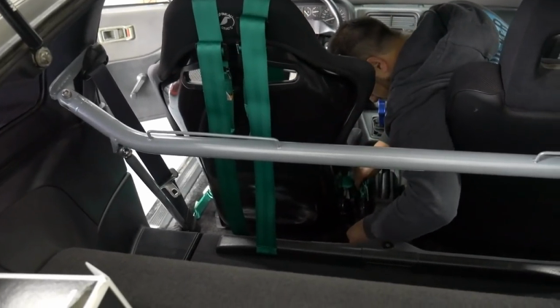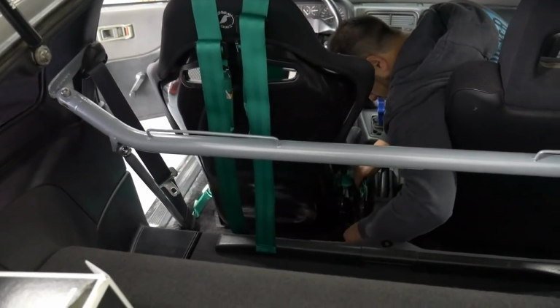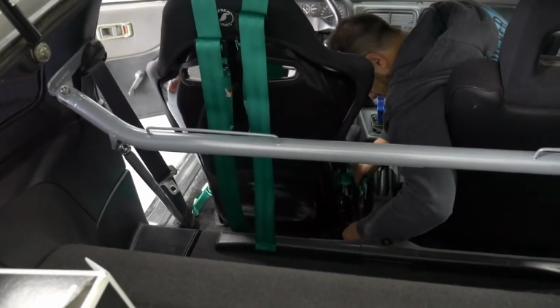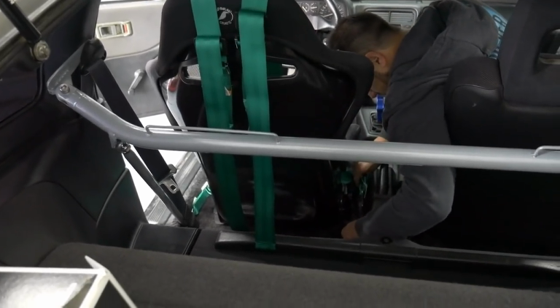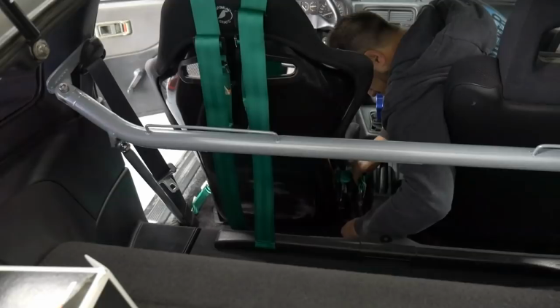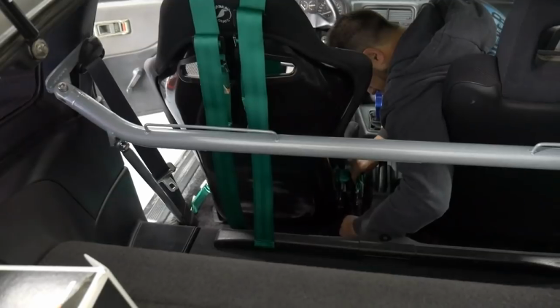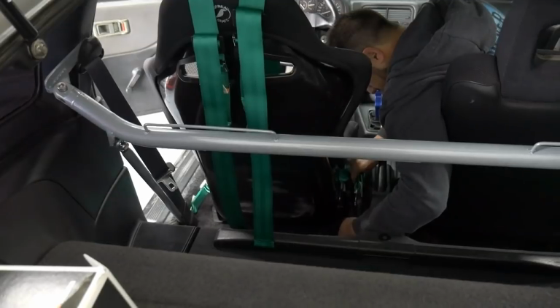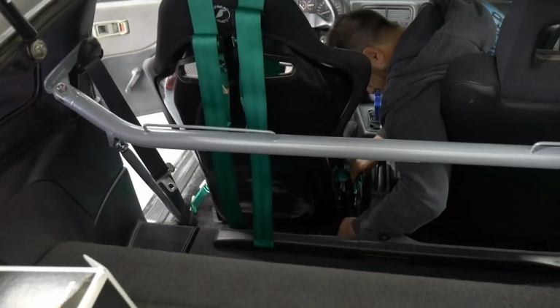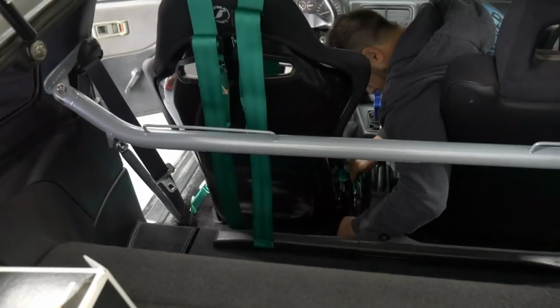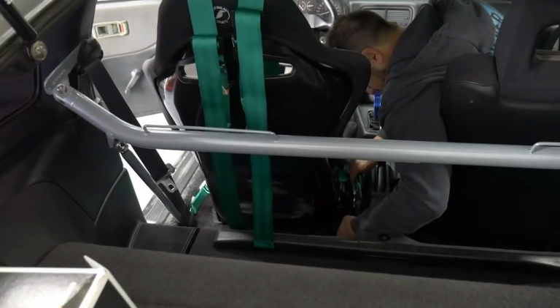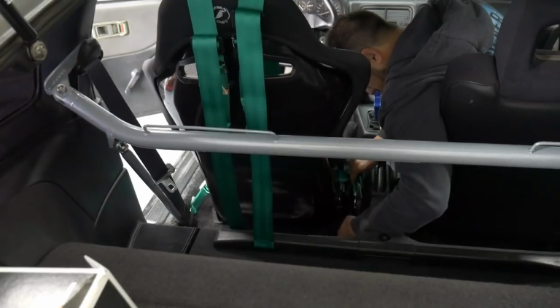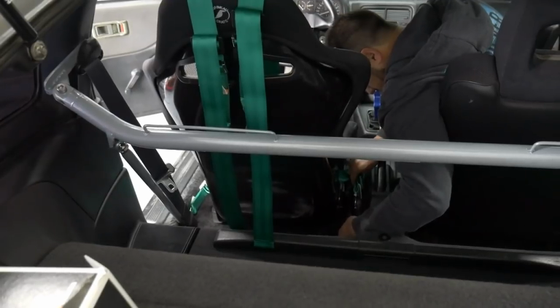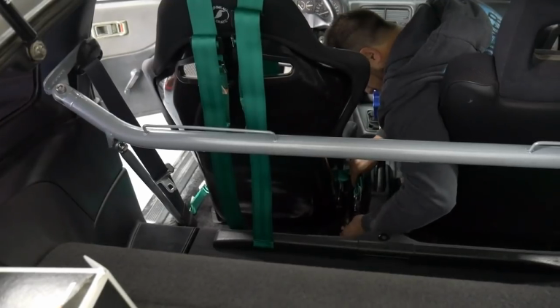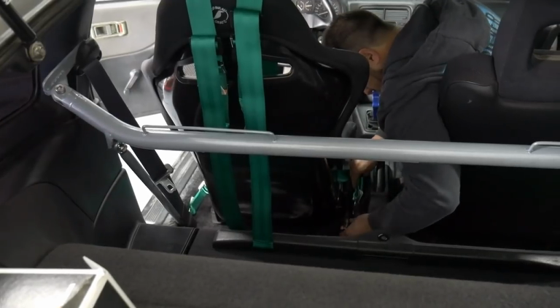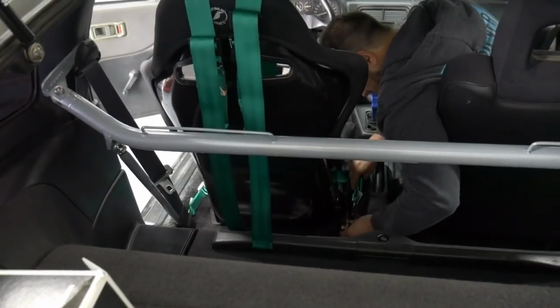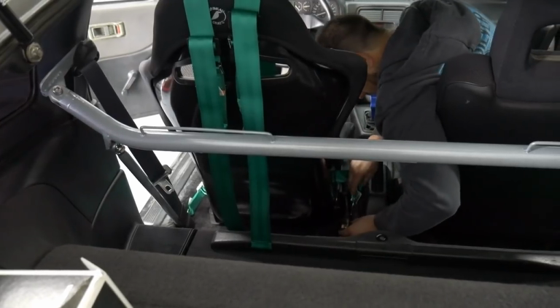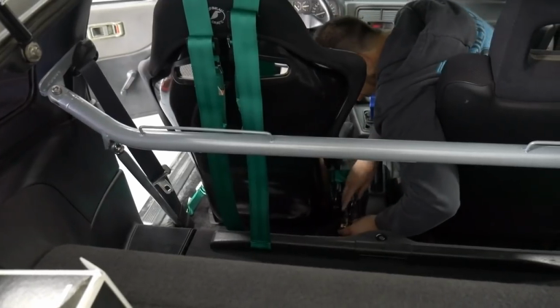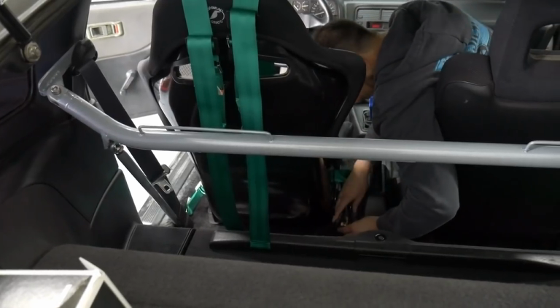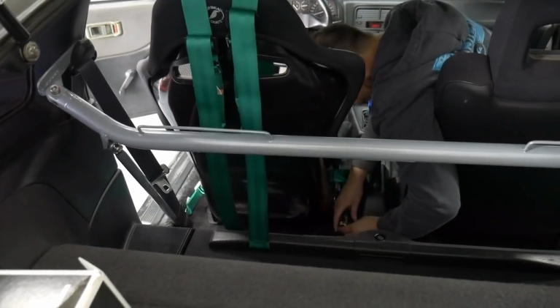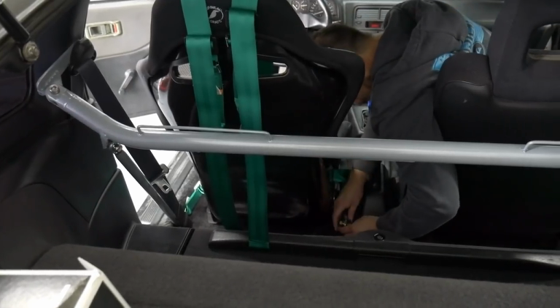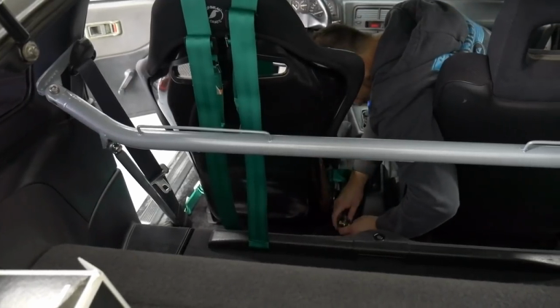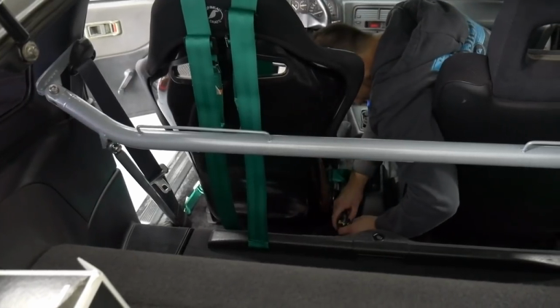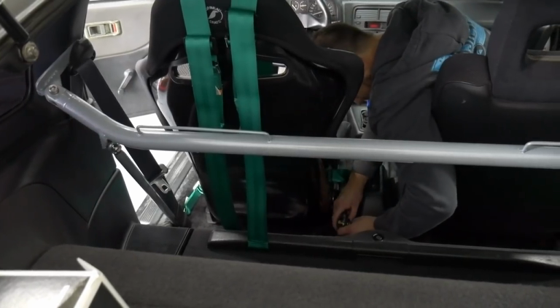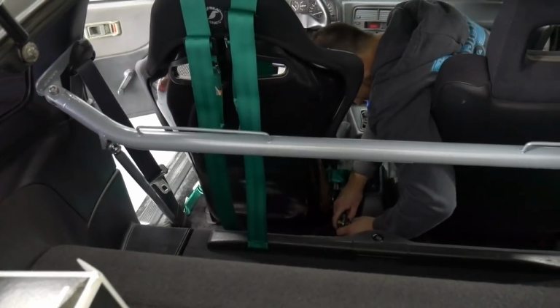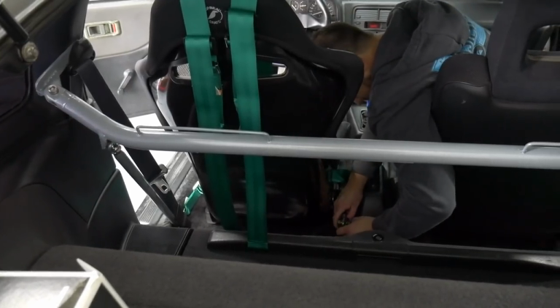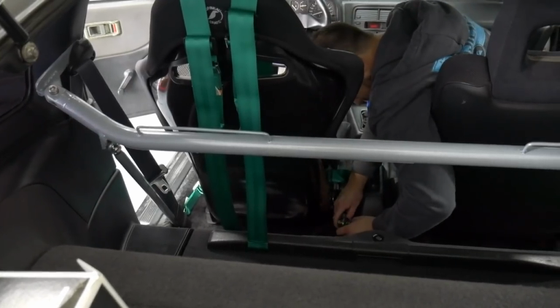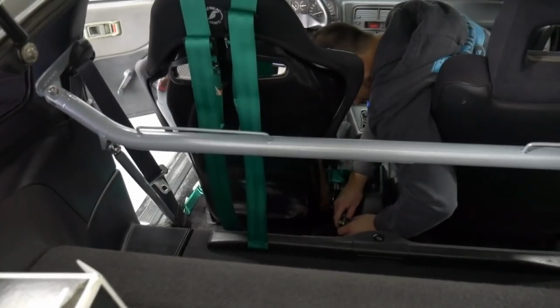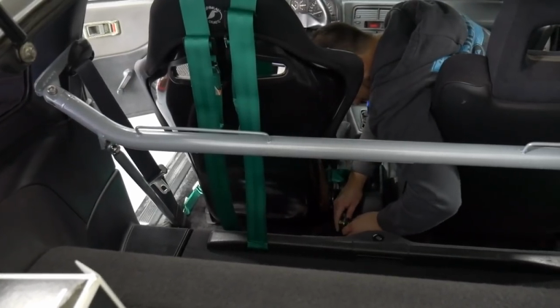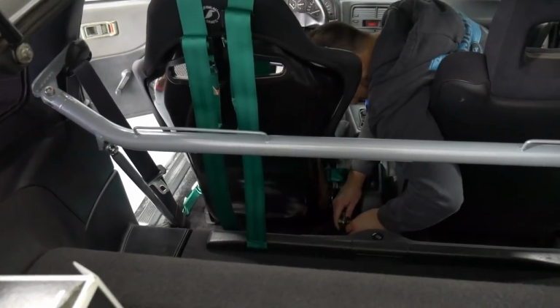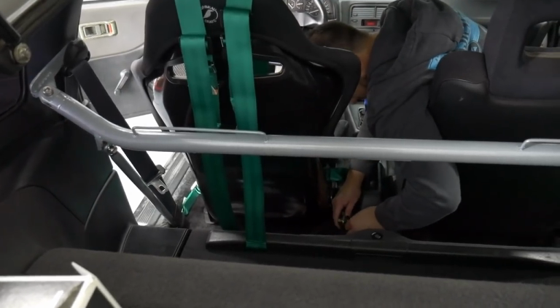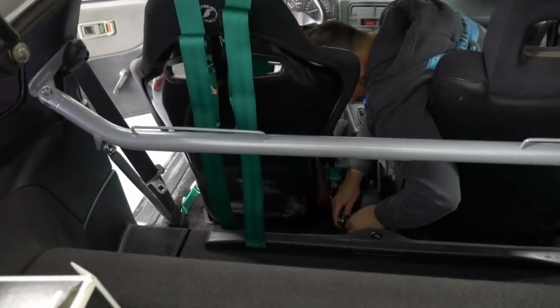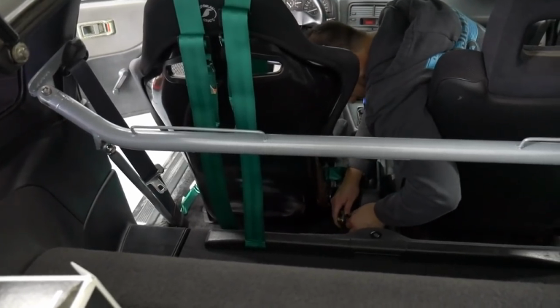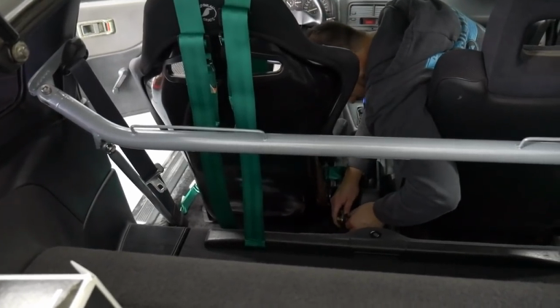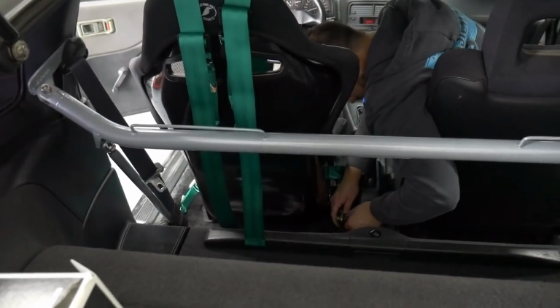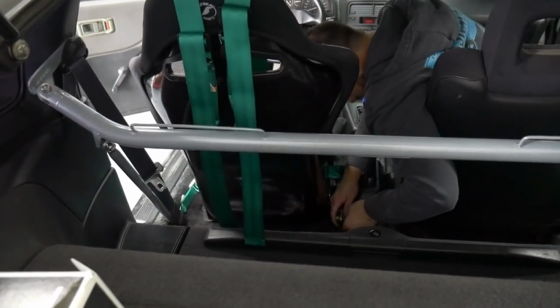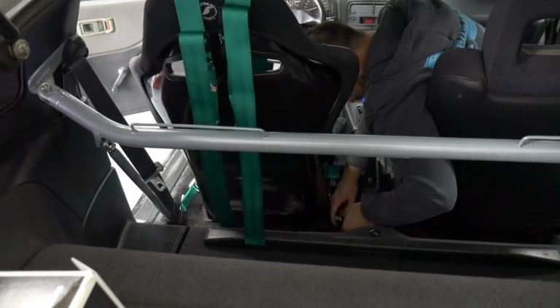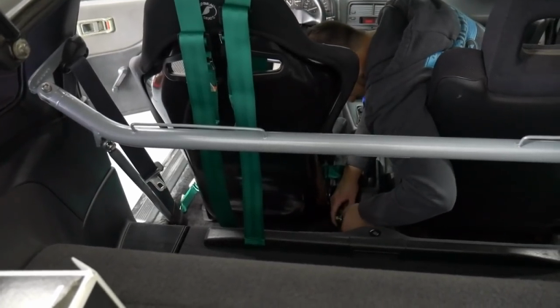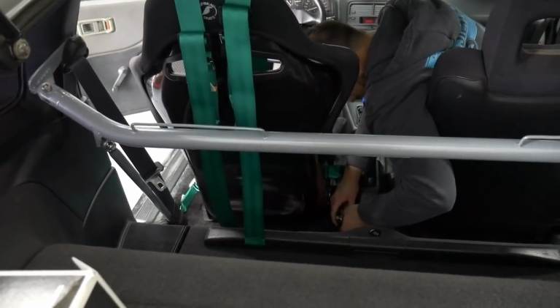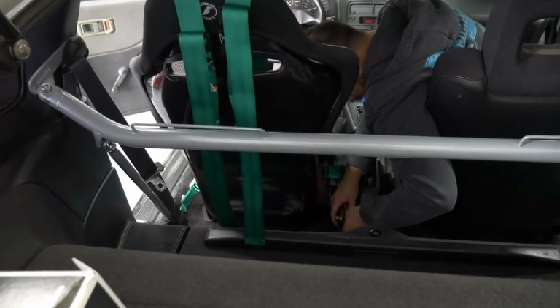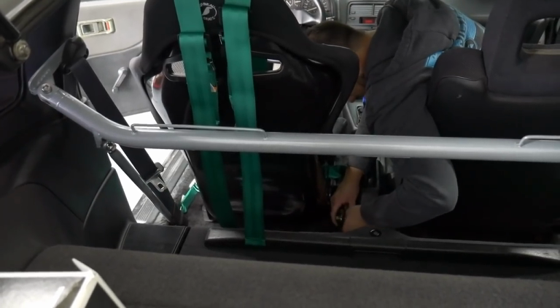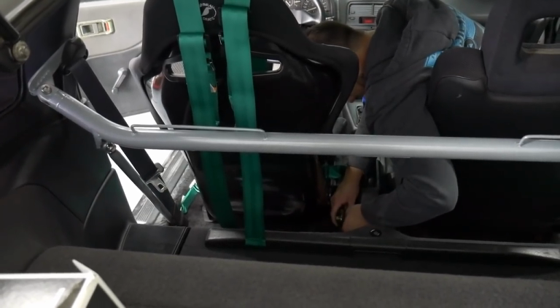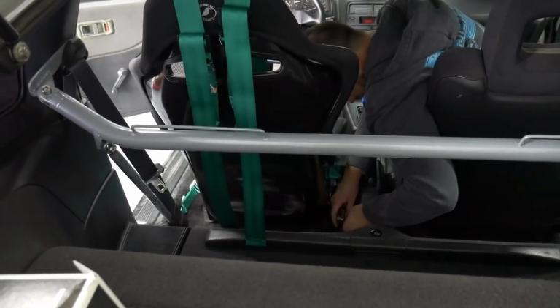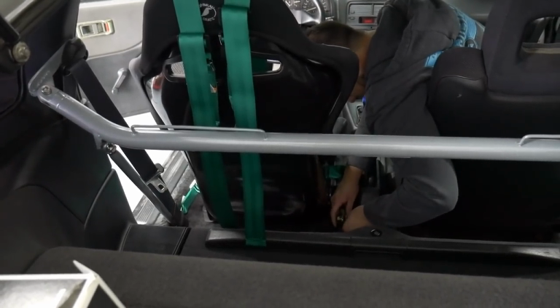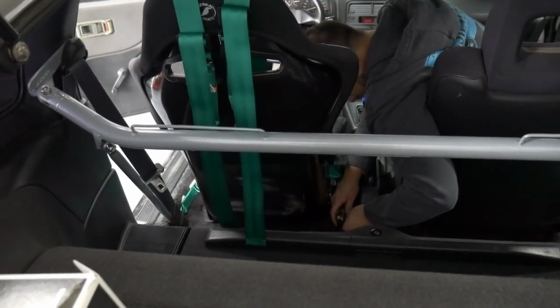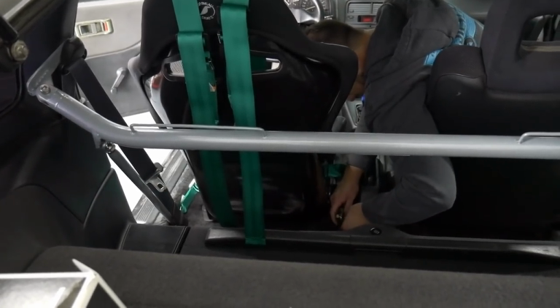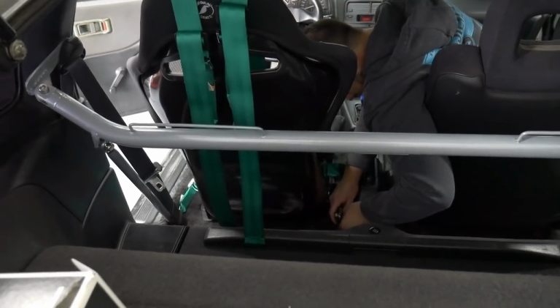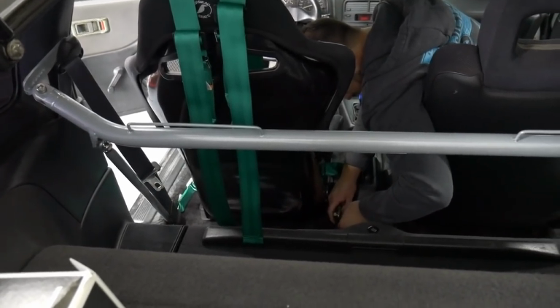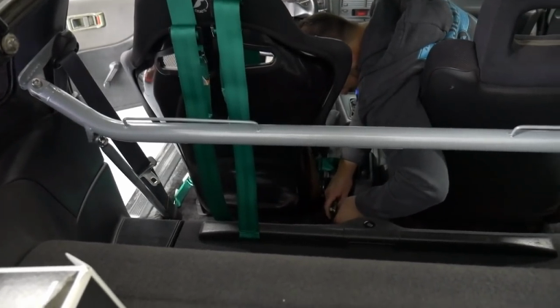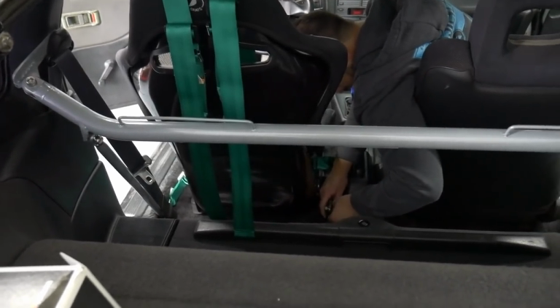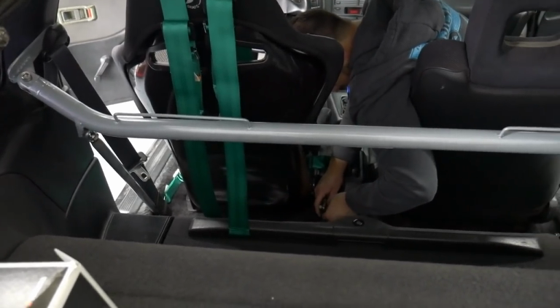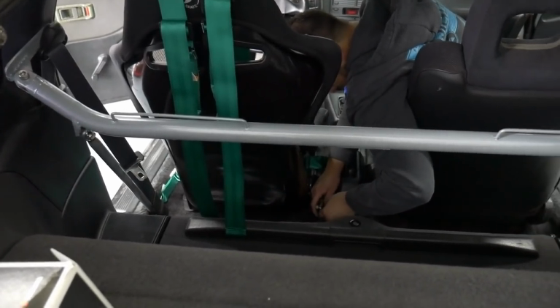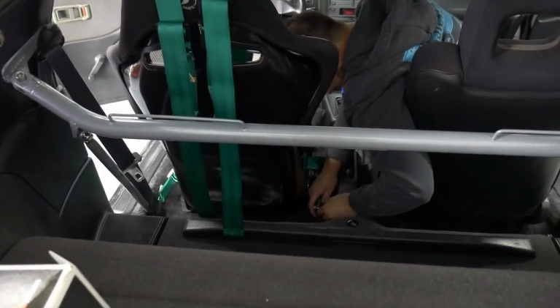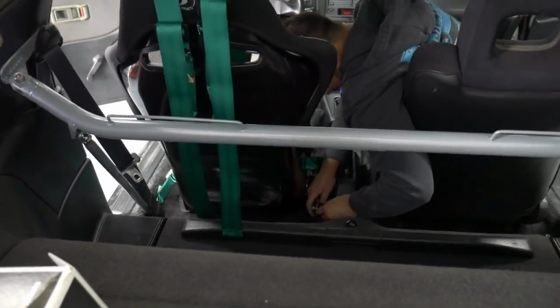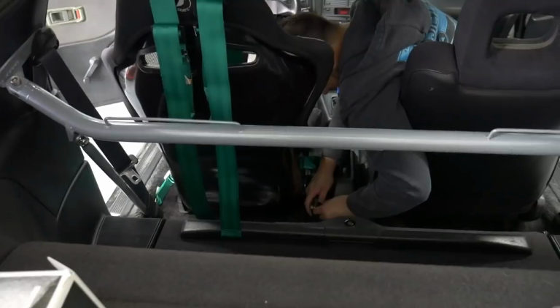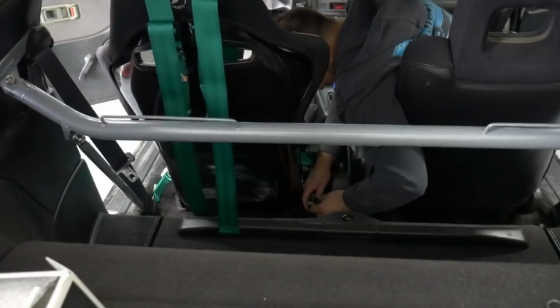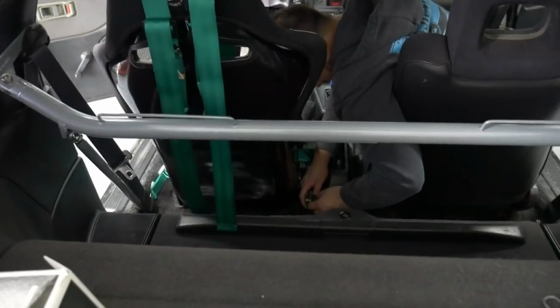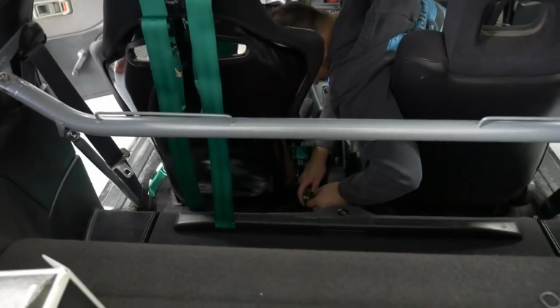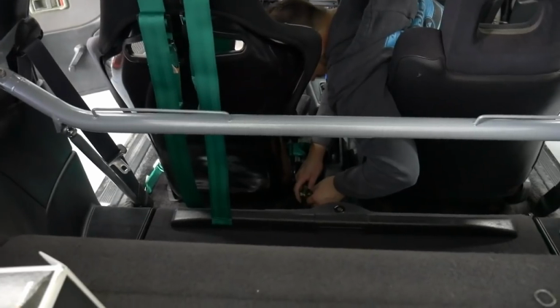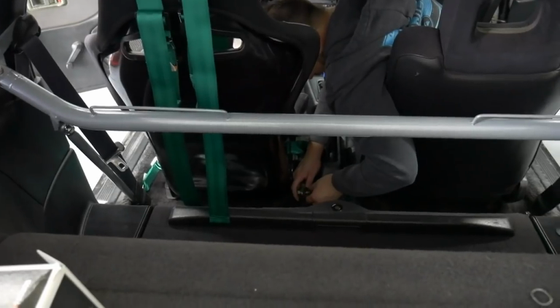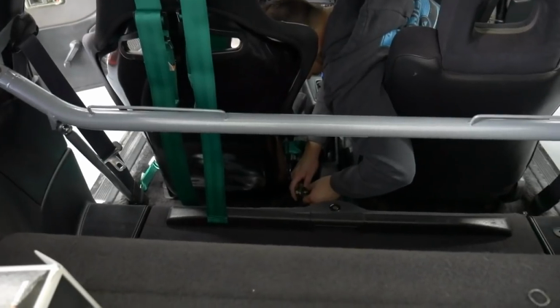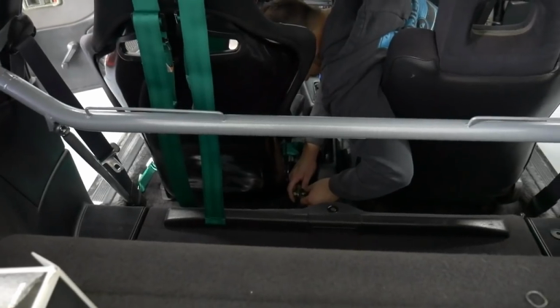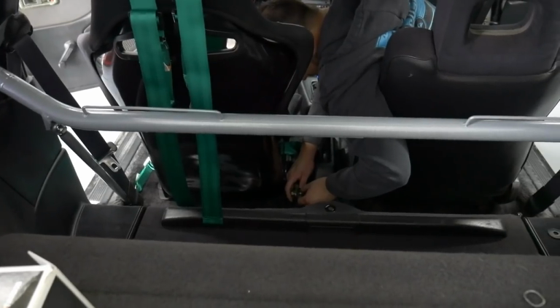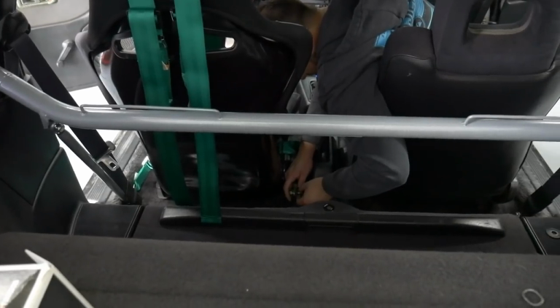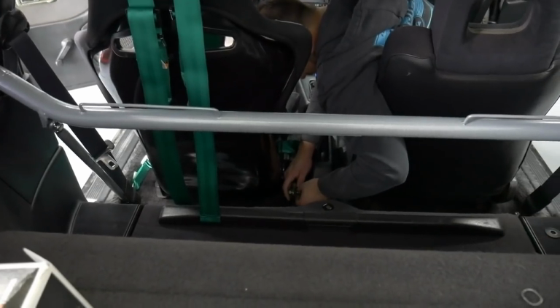Did you ever notice that this one has a little wire? Yeah. Isn't it for the seatbelt light? Yeah. I didn't think you had one.